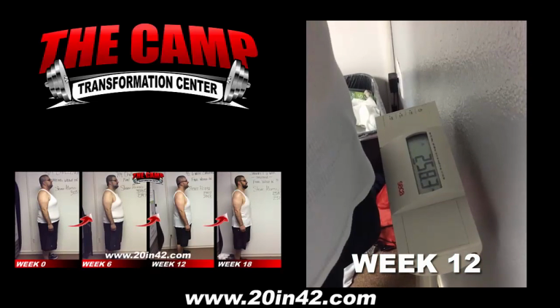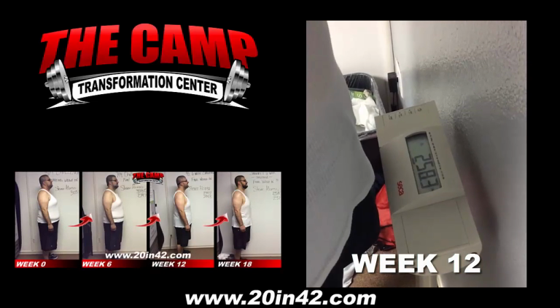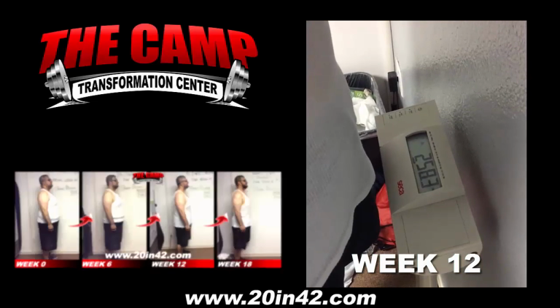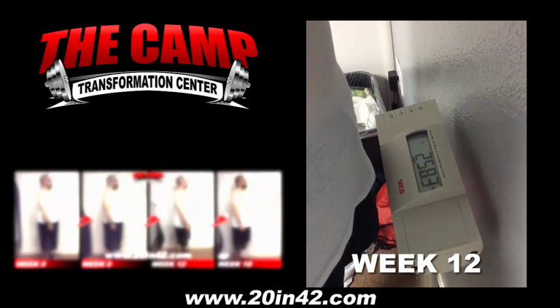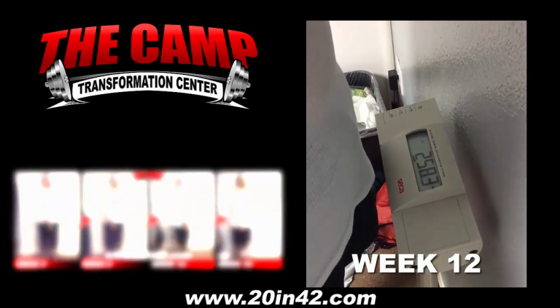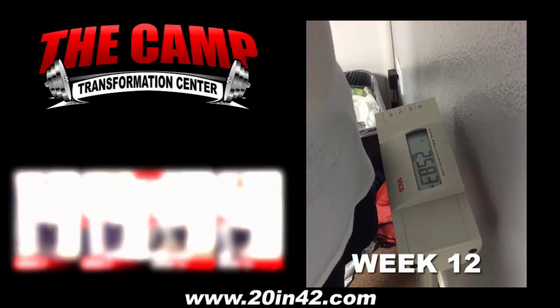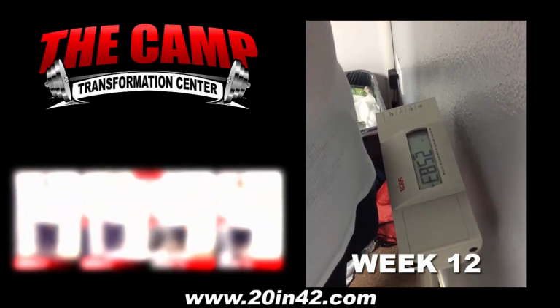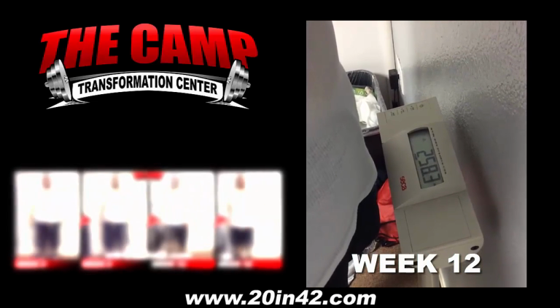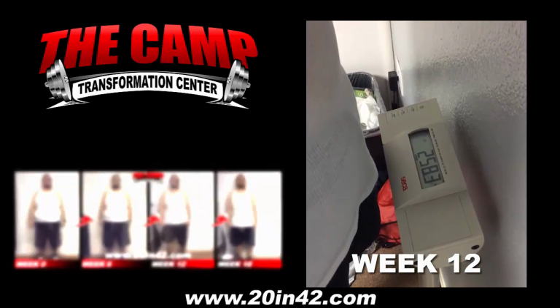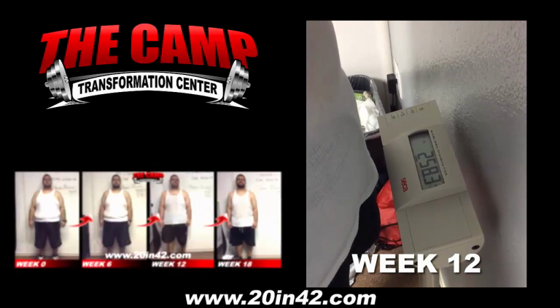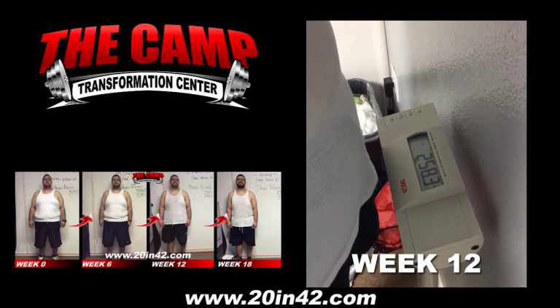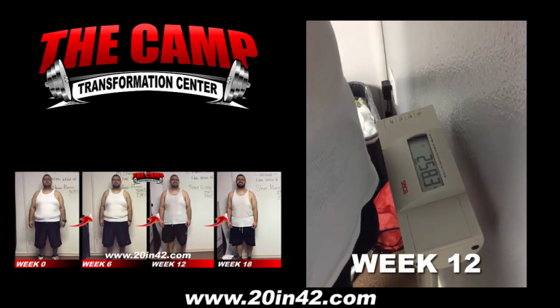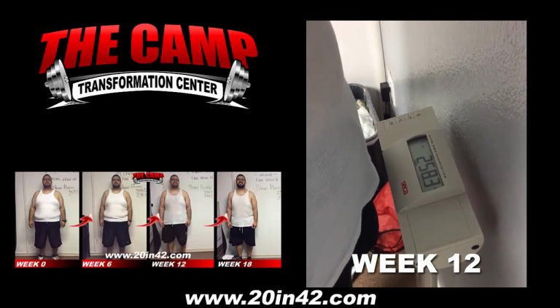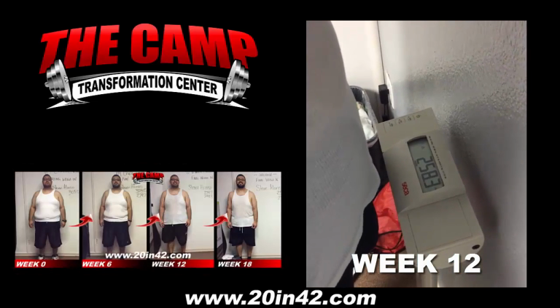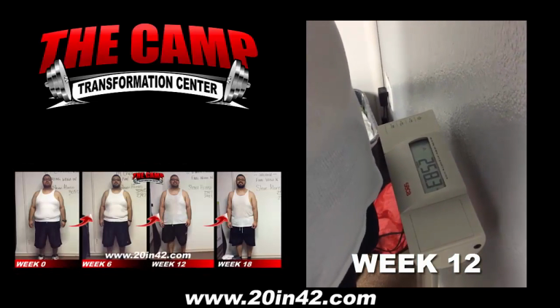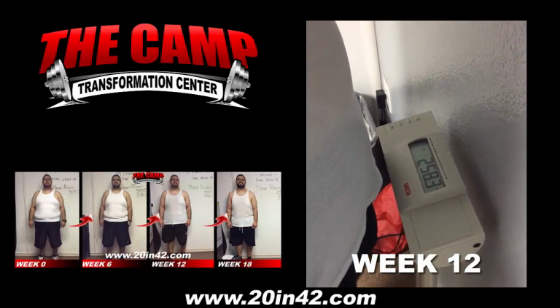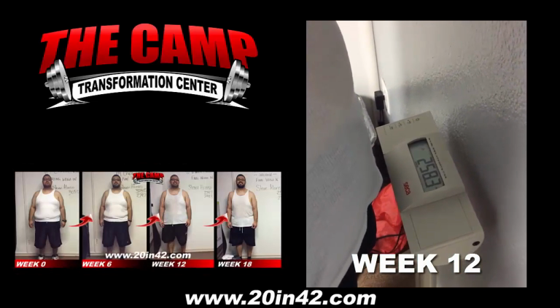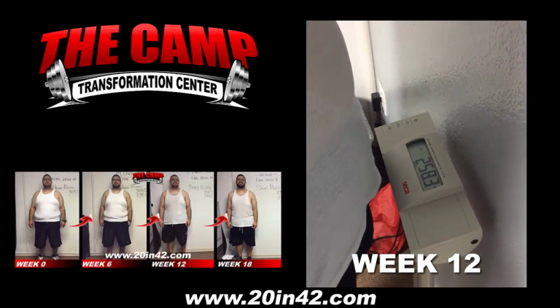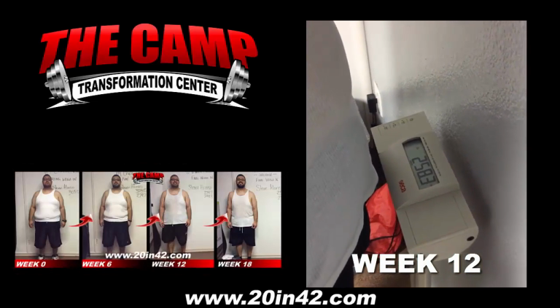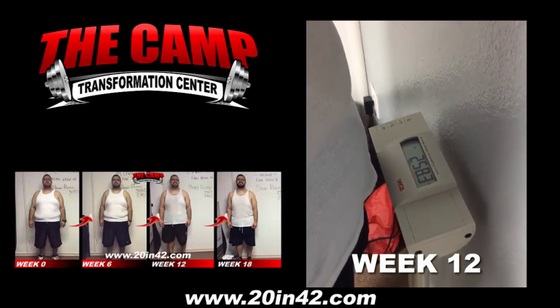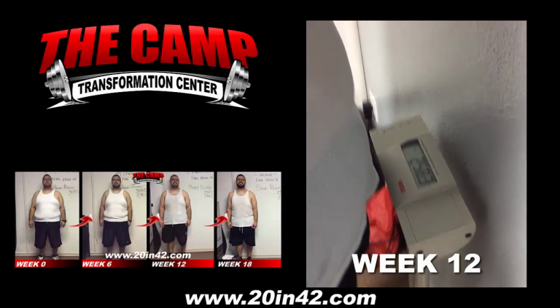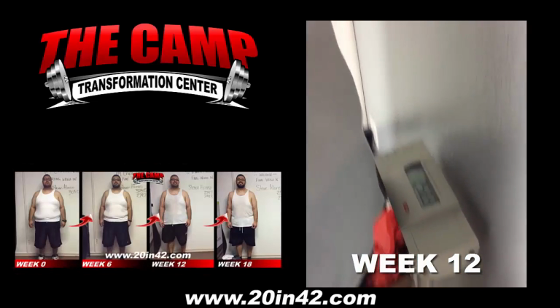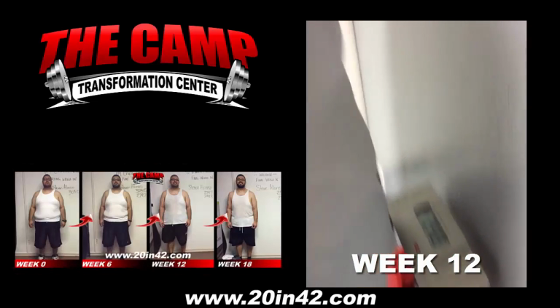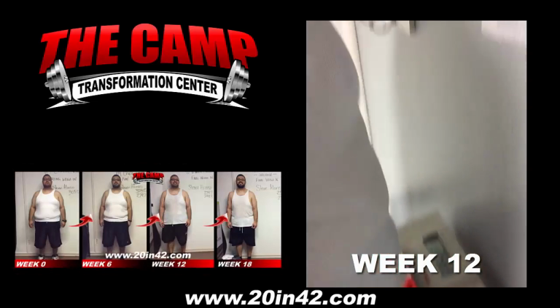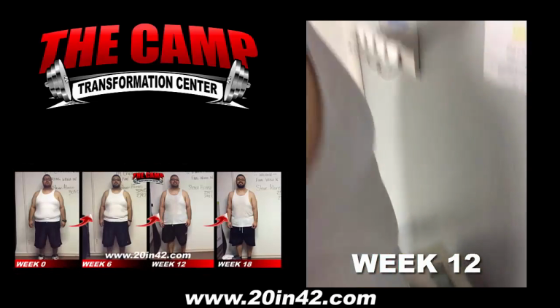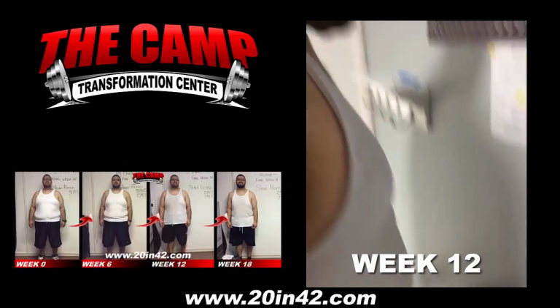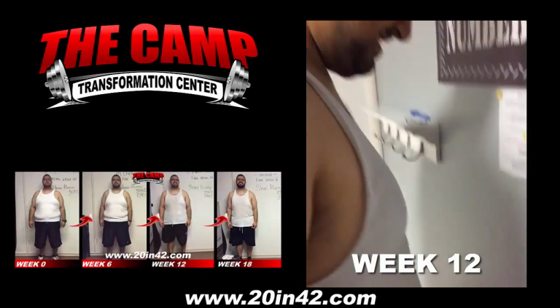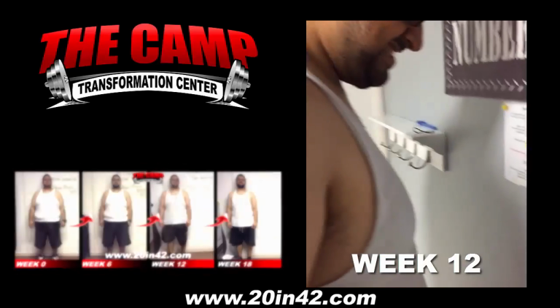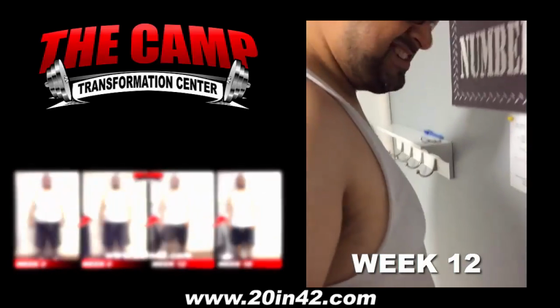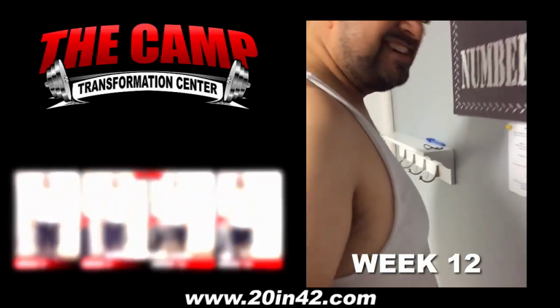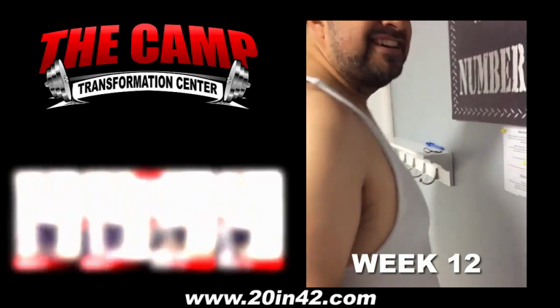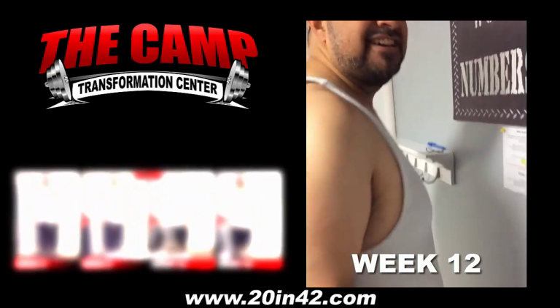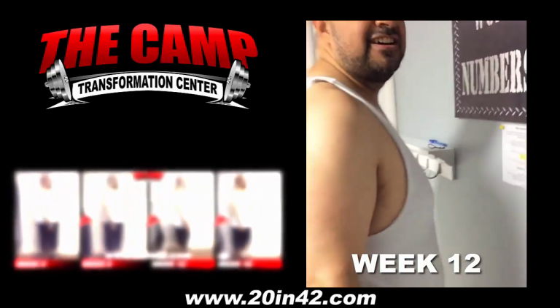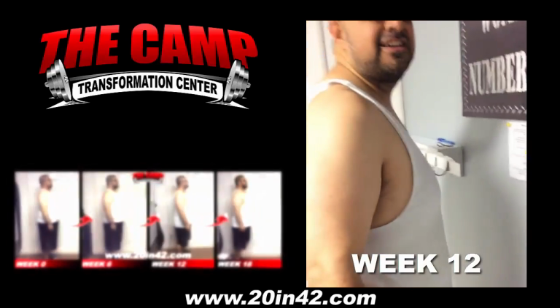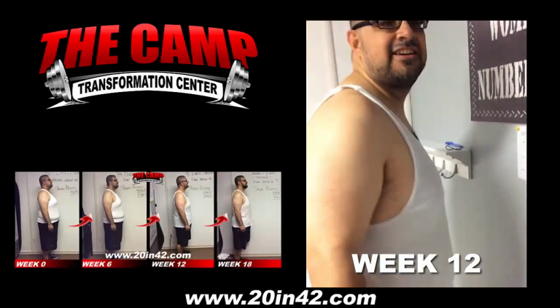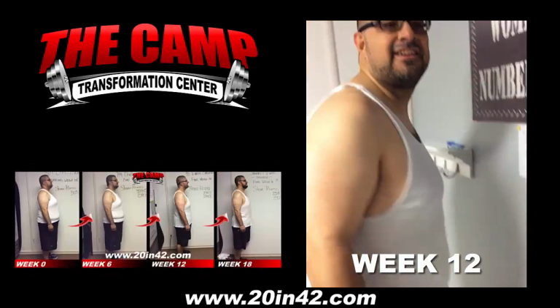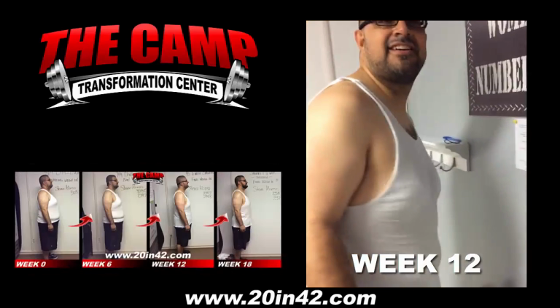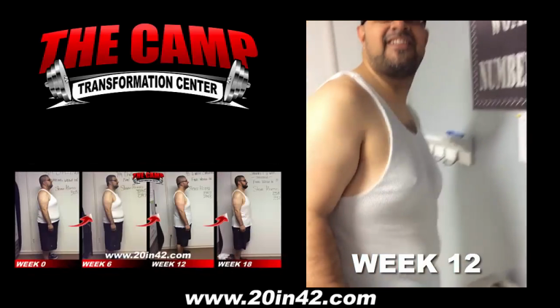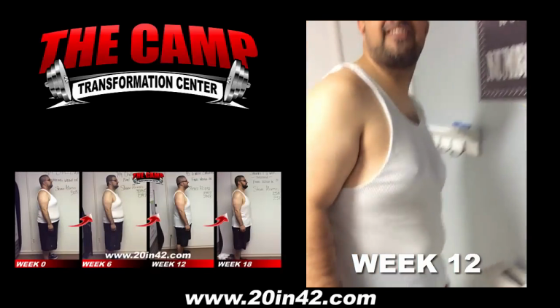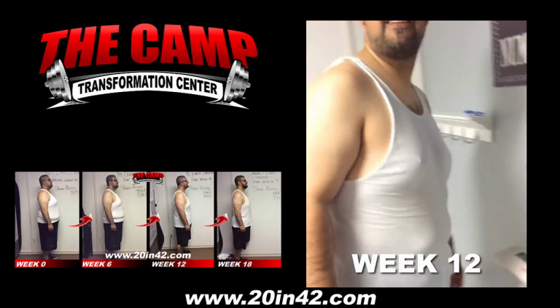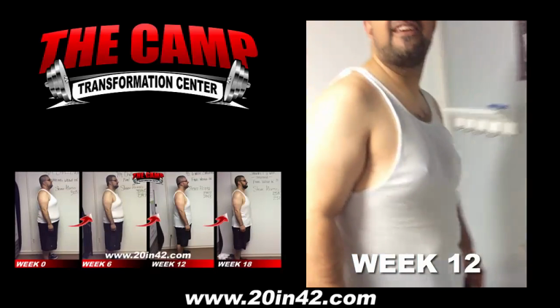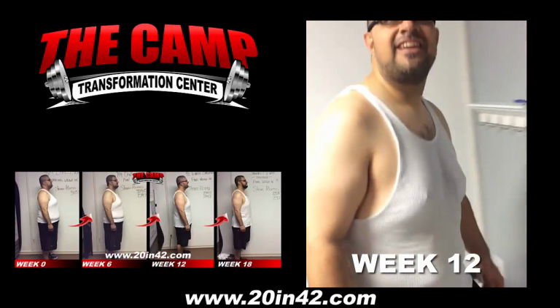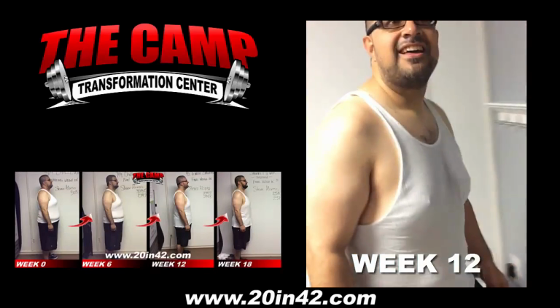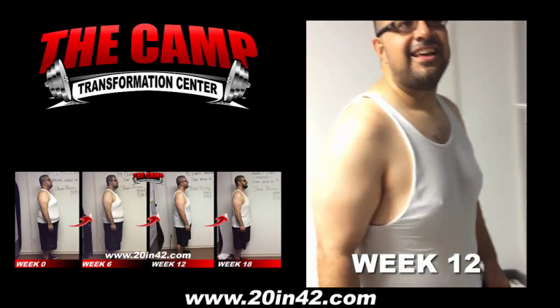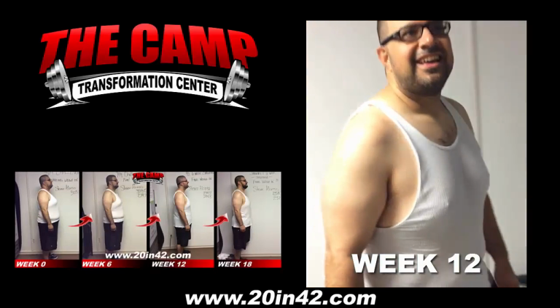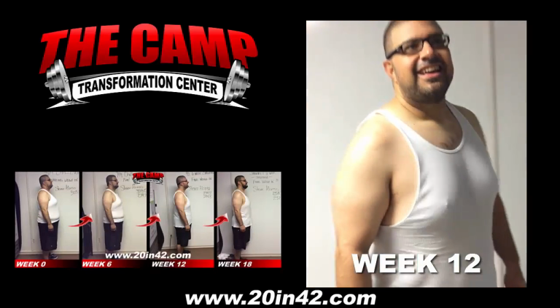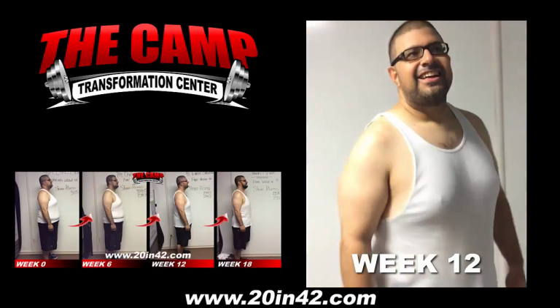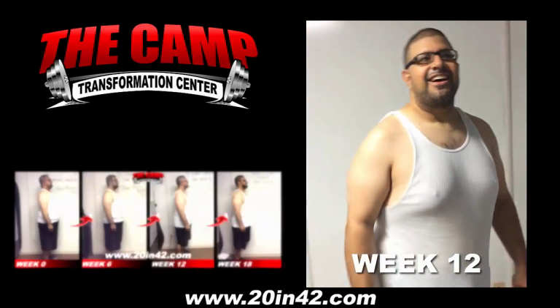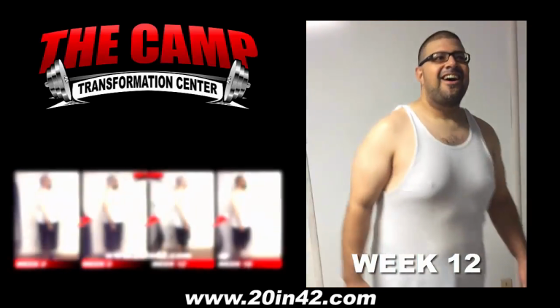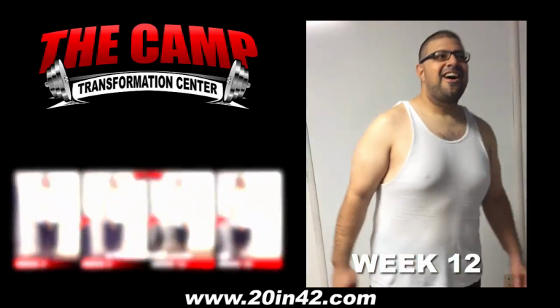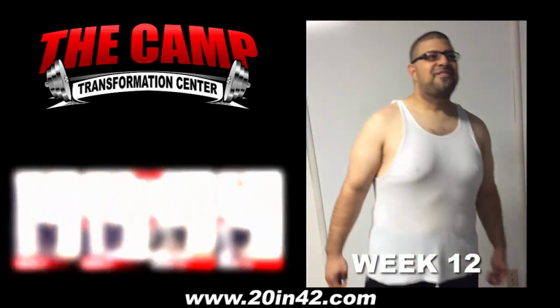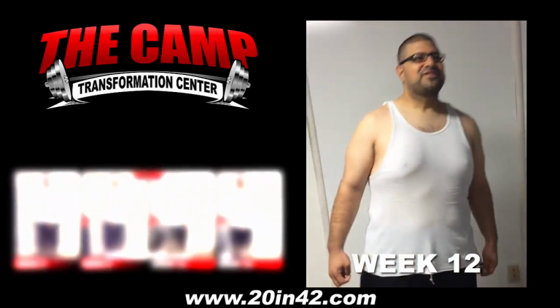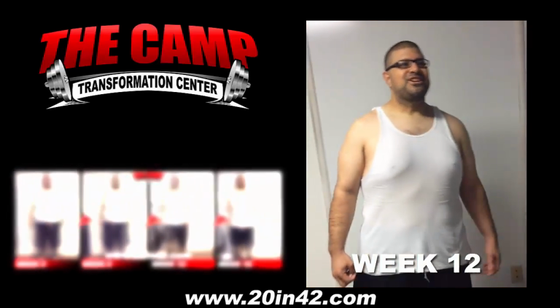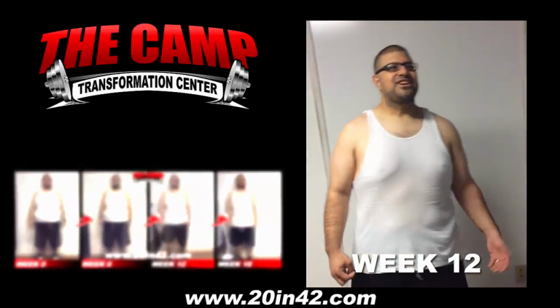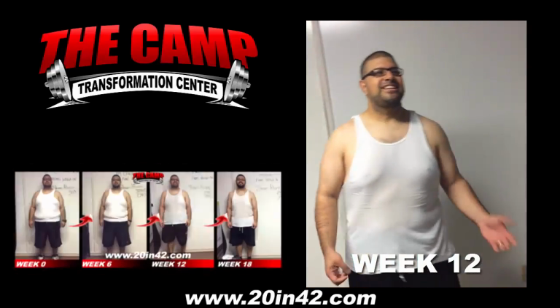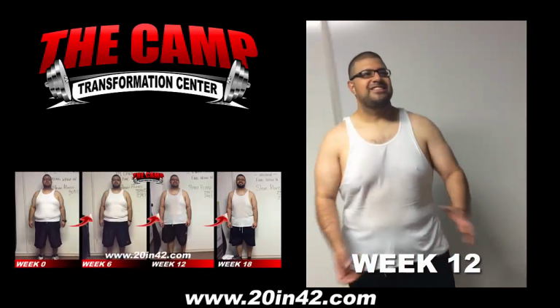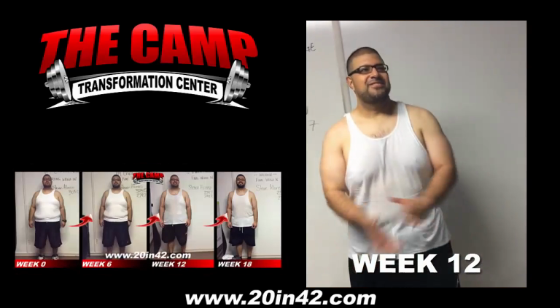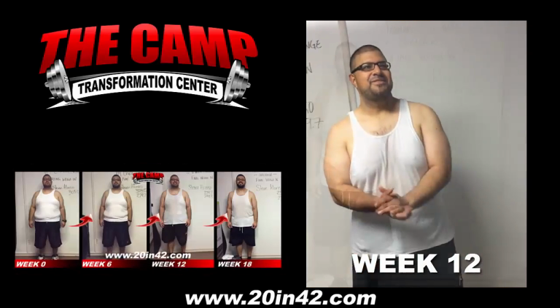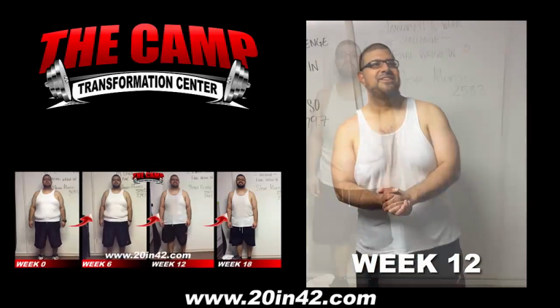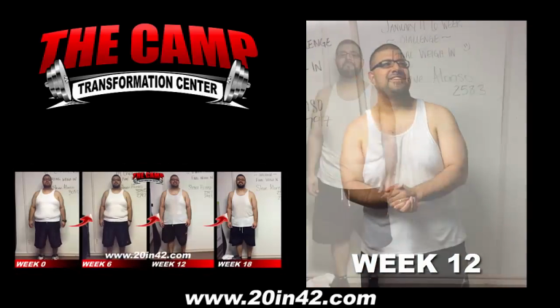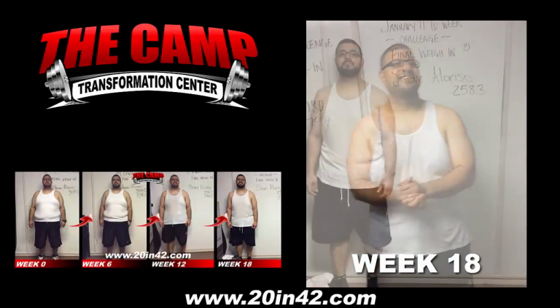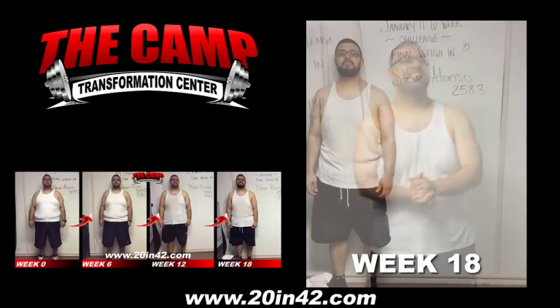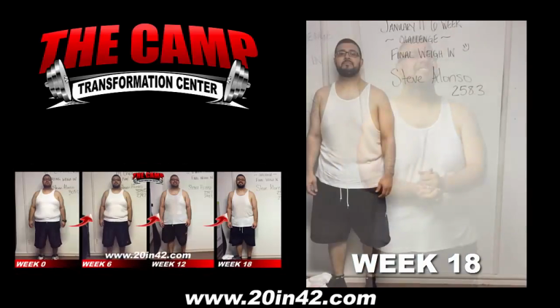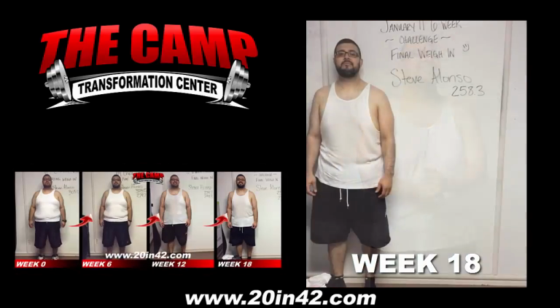And he is at 258.3. Awesome. How does that feel? He's good.